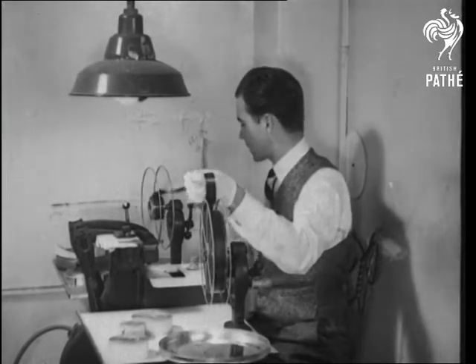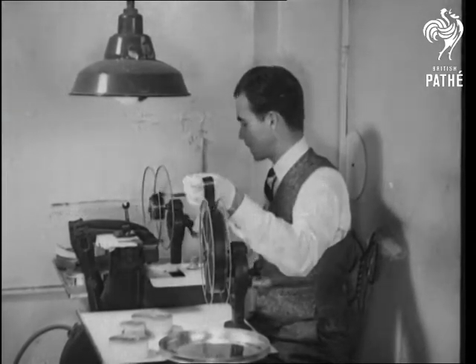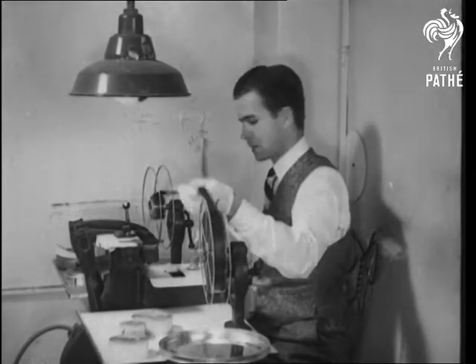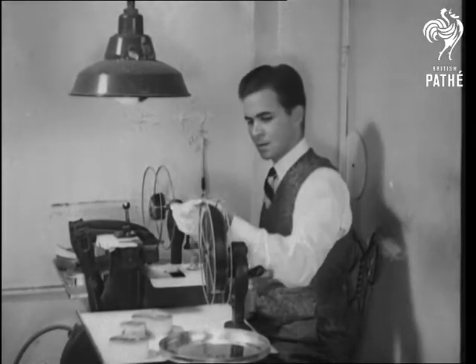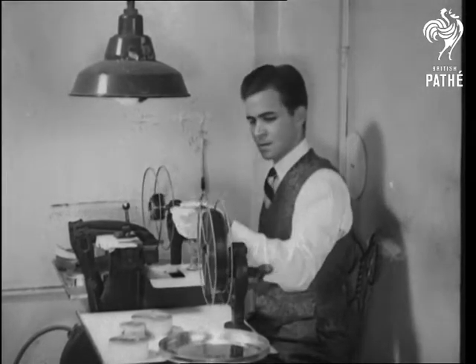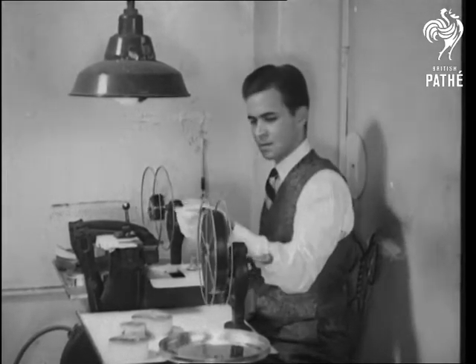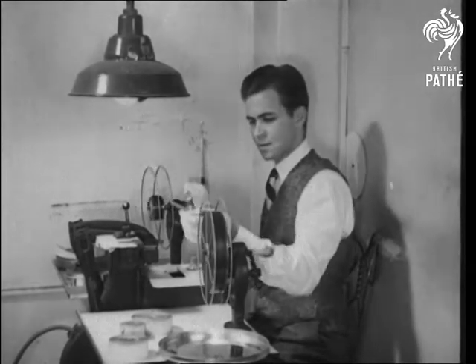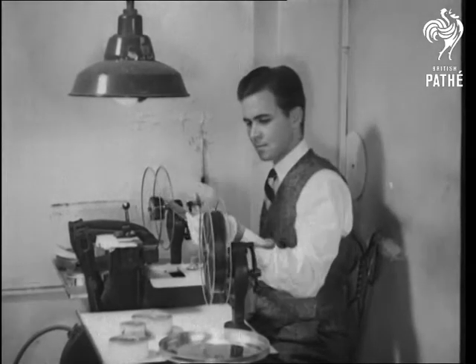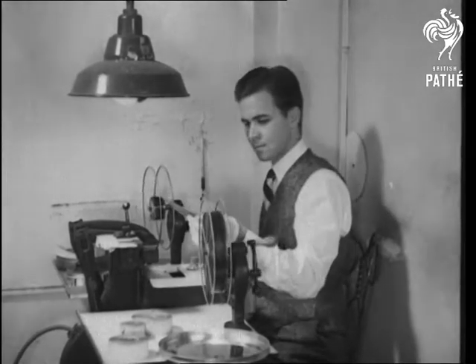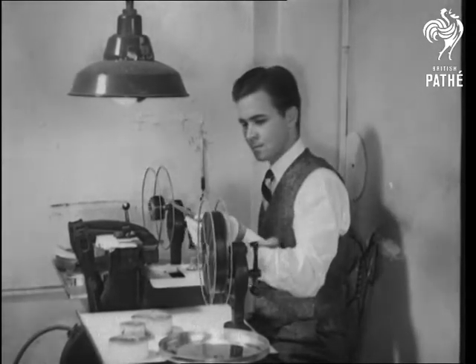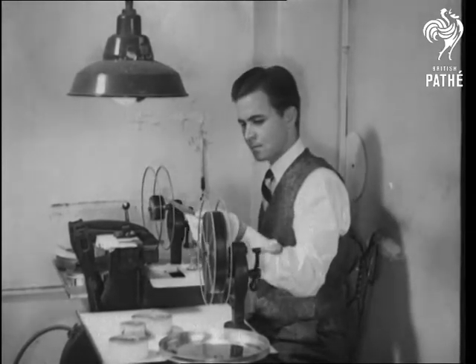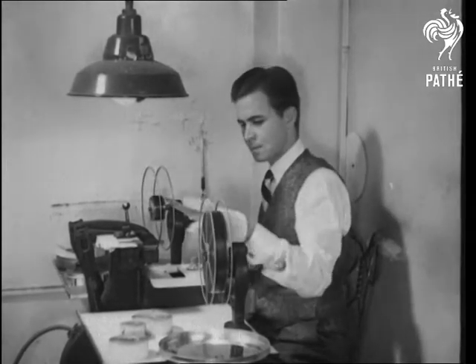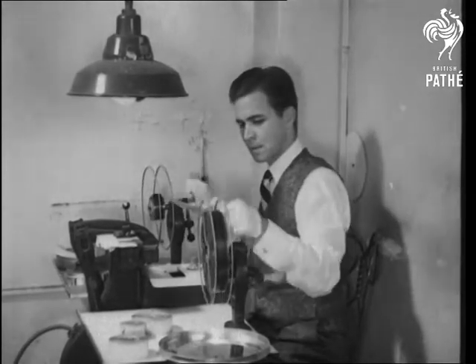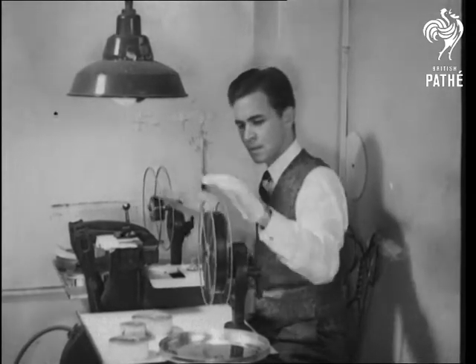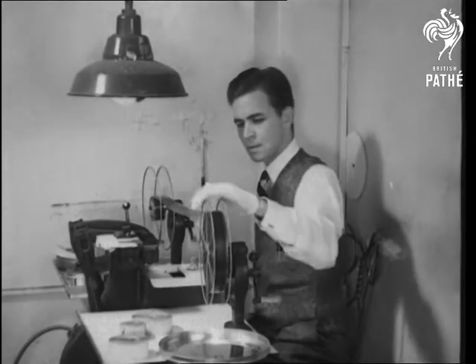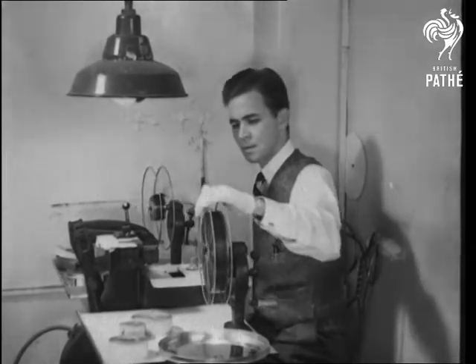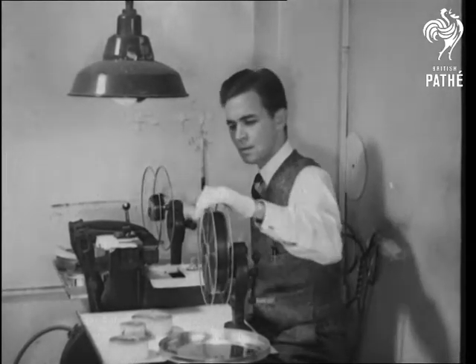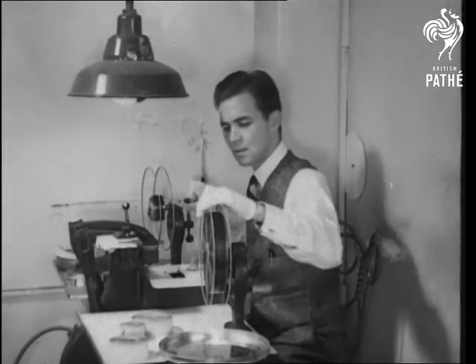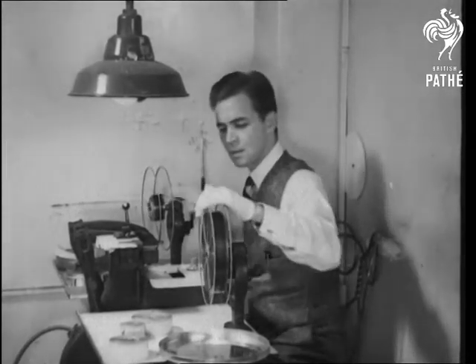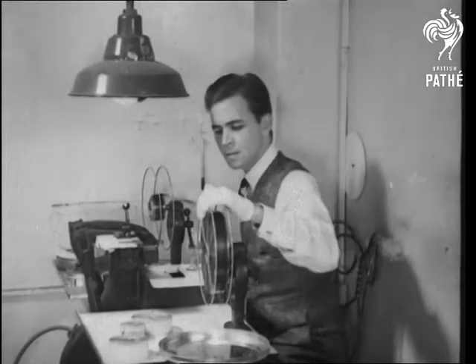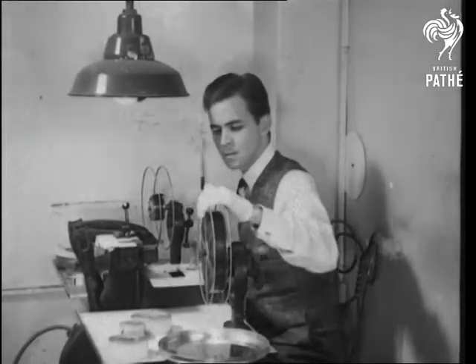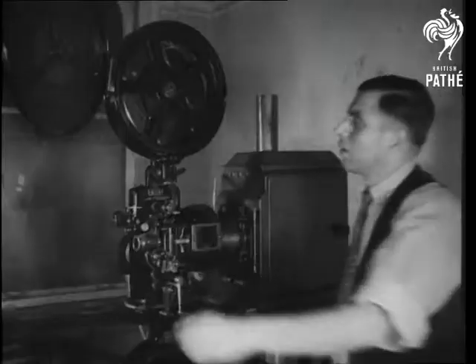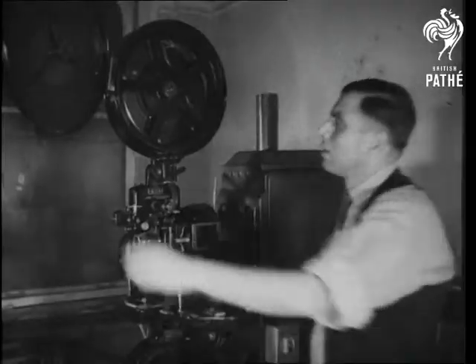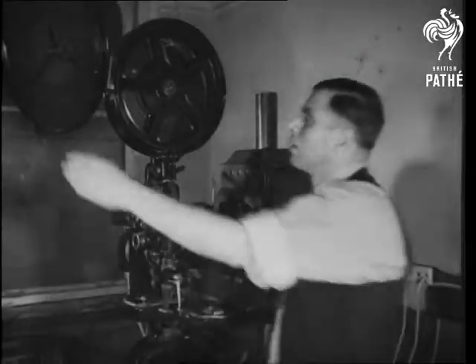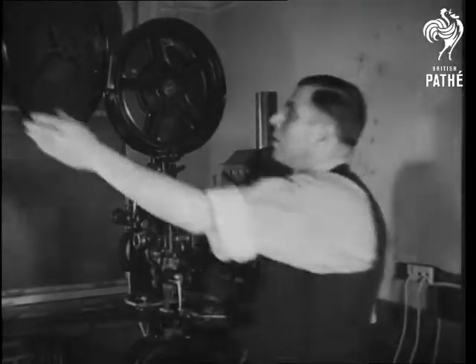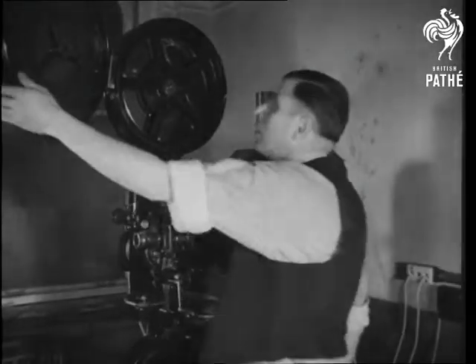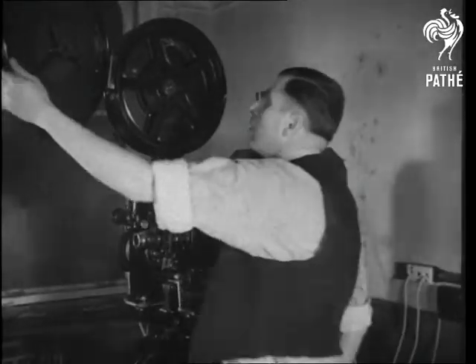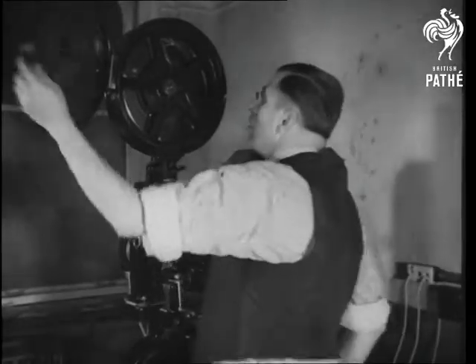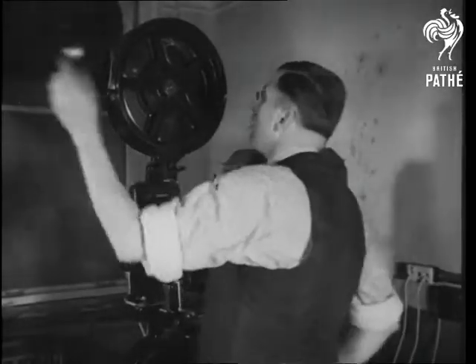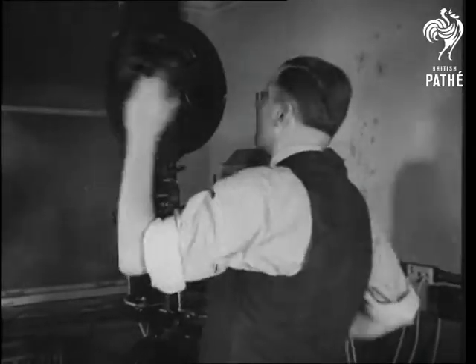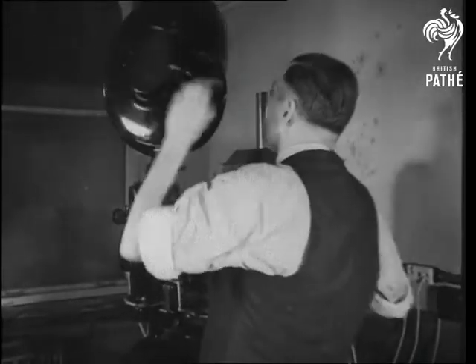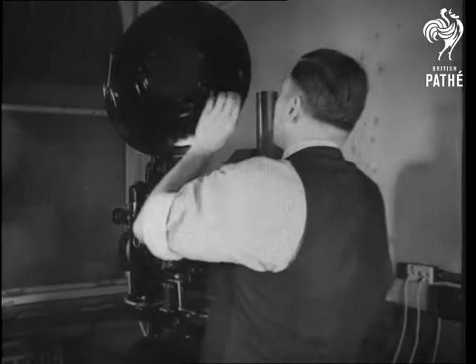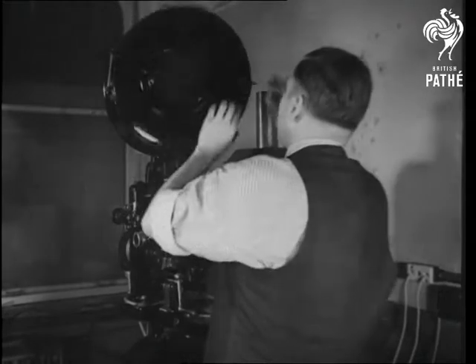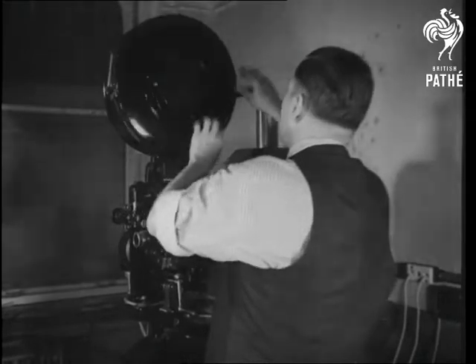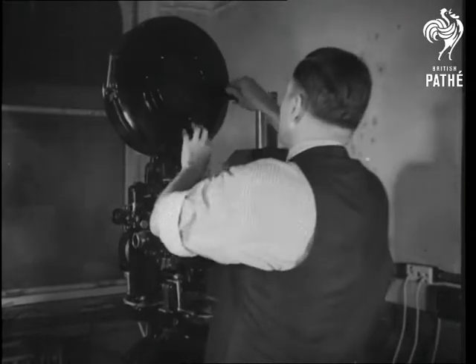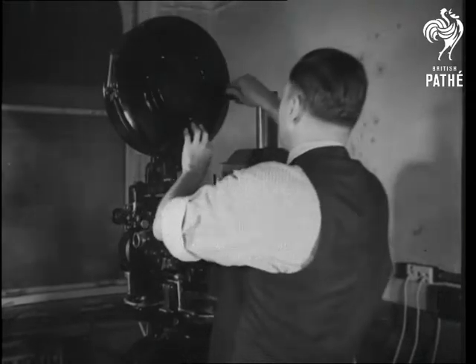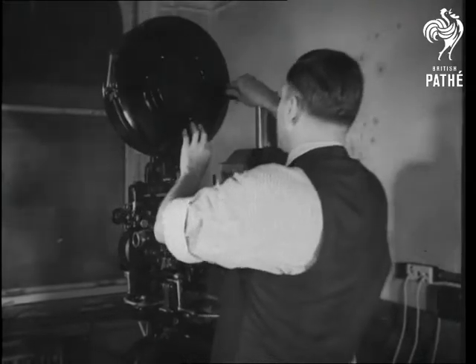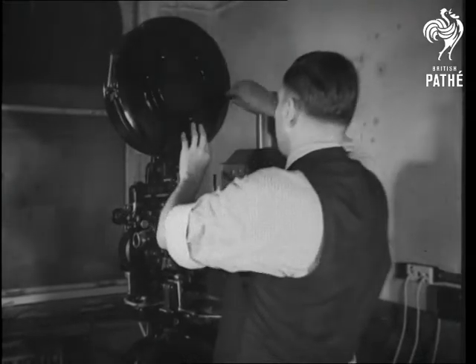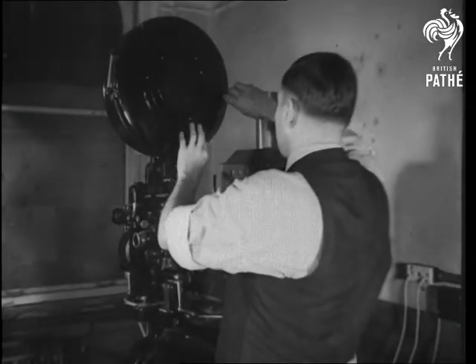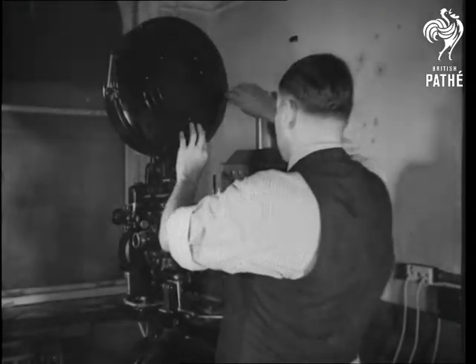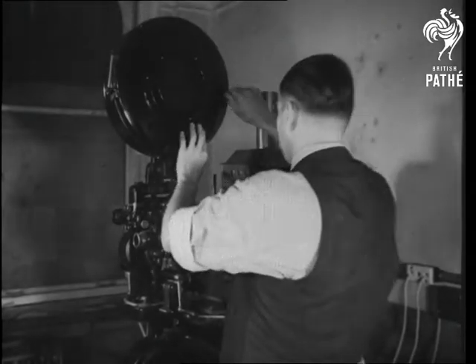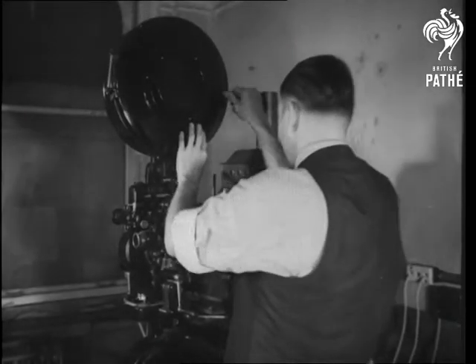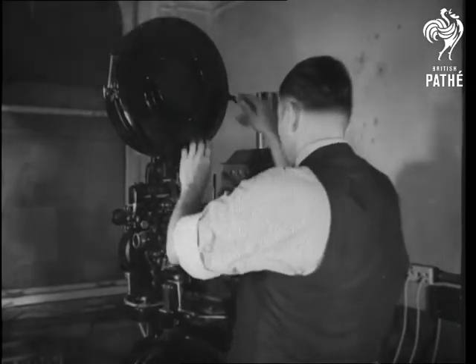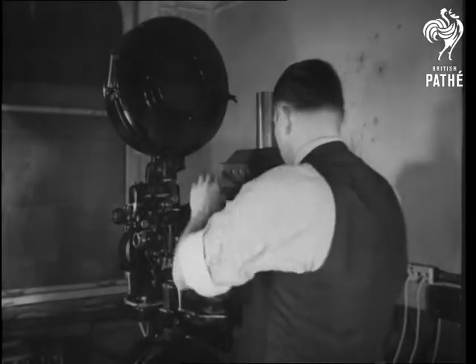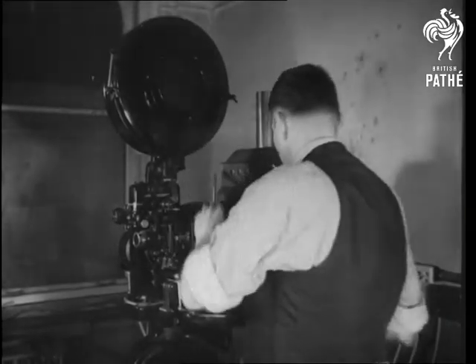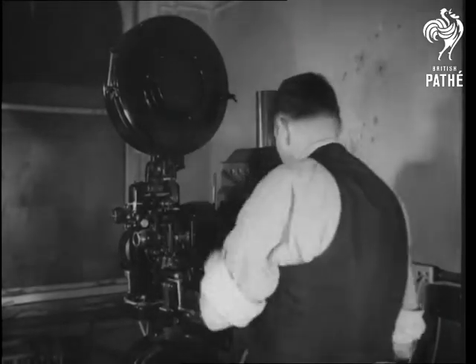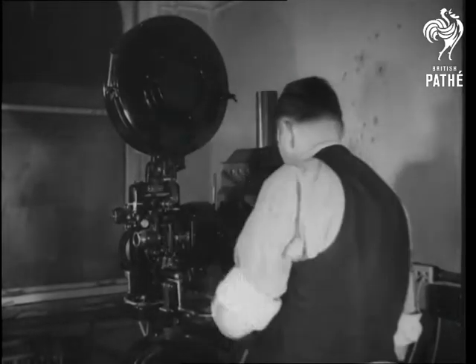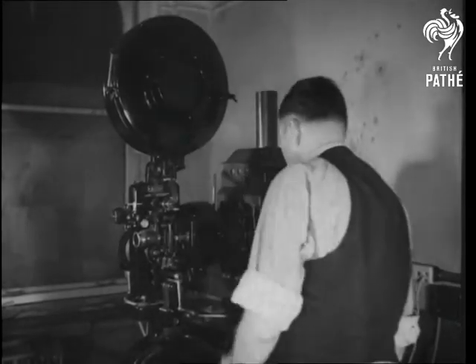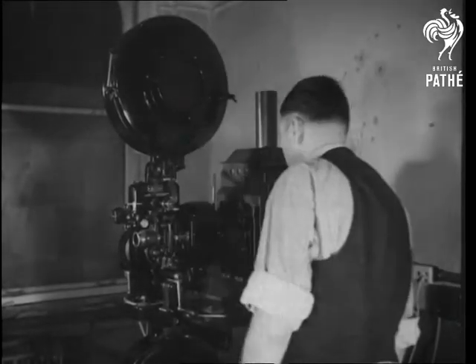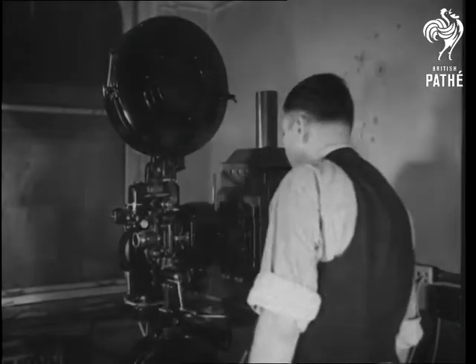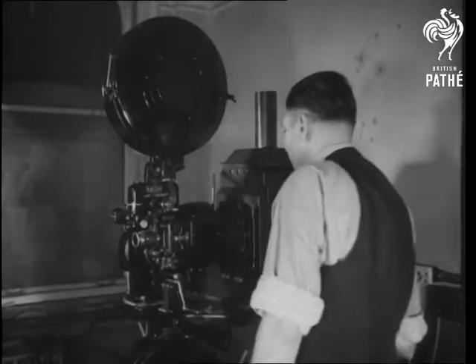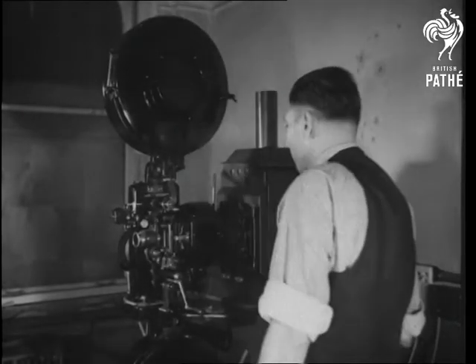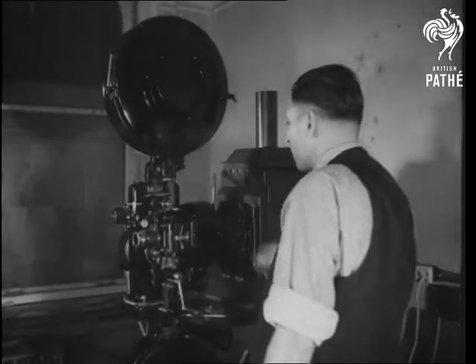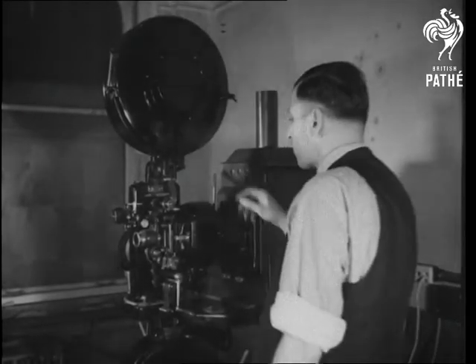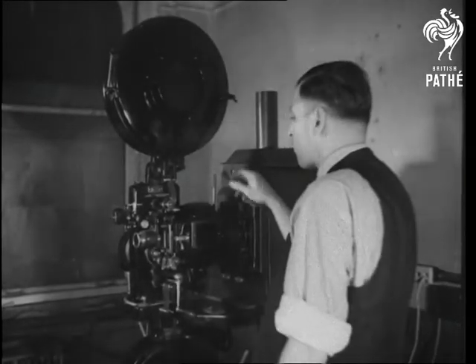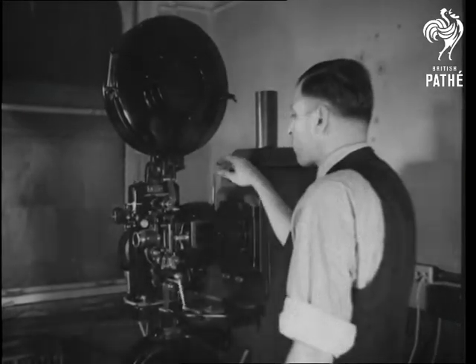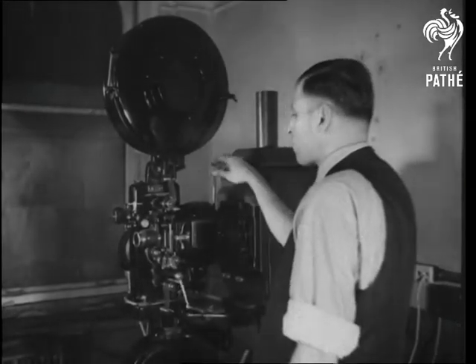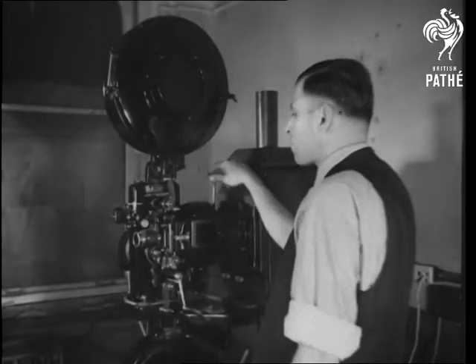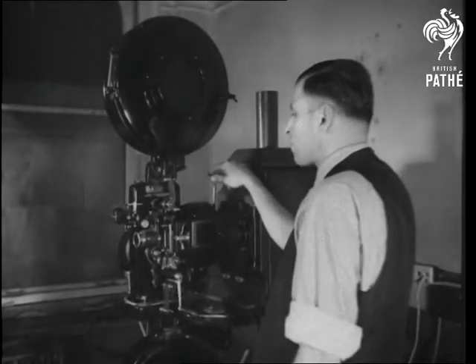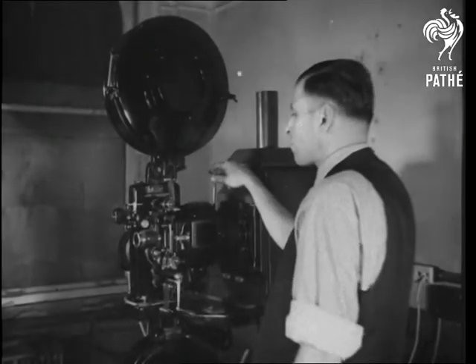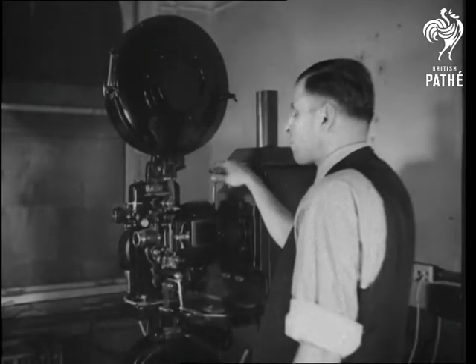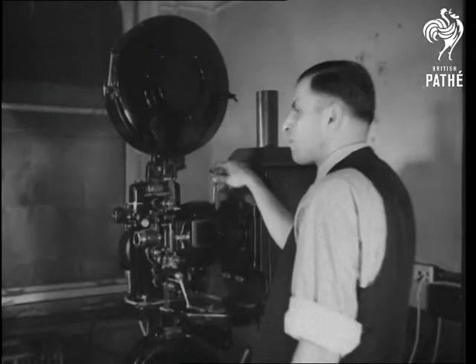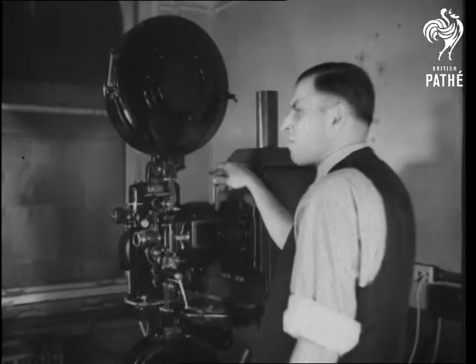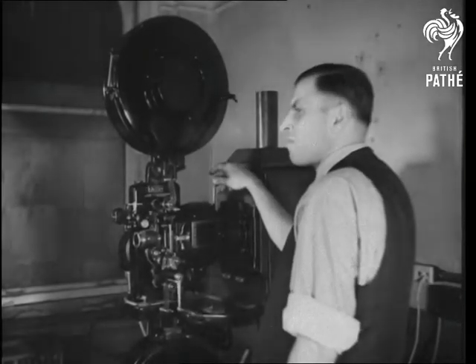The film is then projected over a photoelectric cell board, which controls the flashing bulbs, with this interesting result.